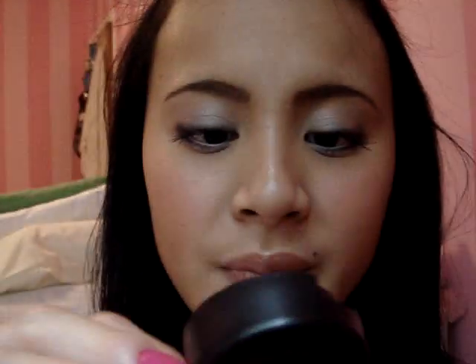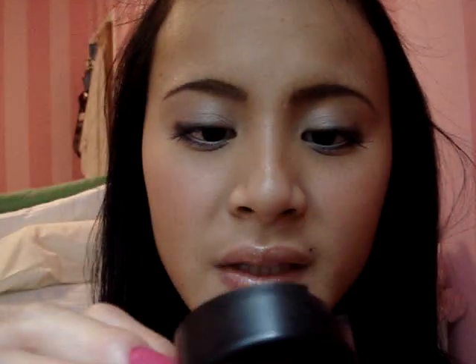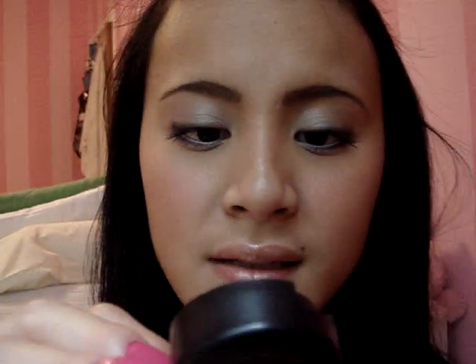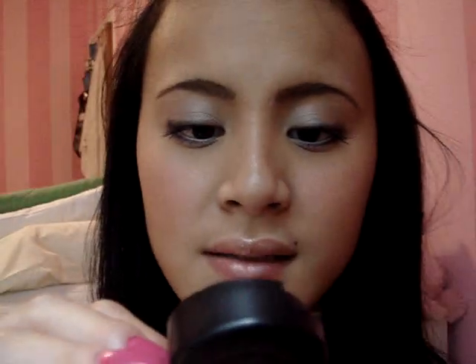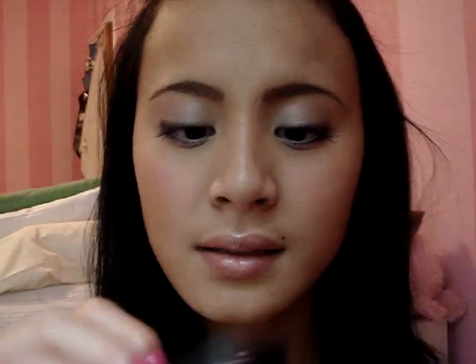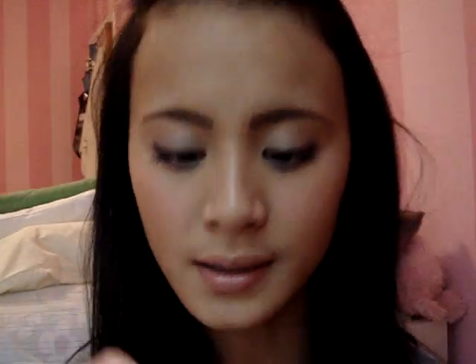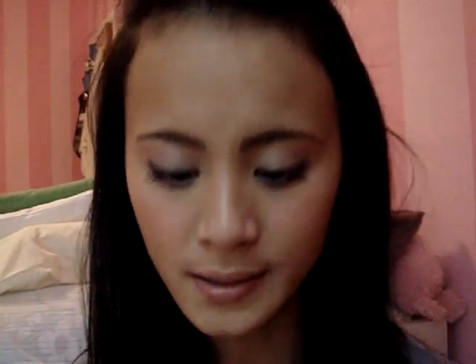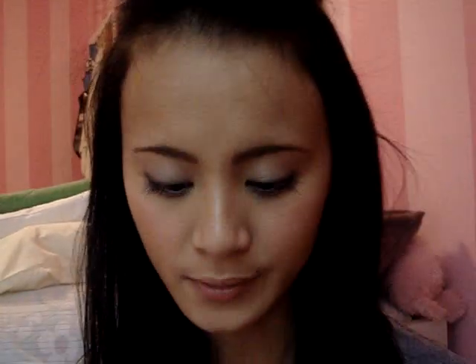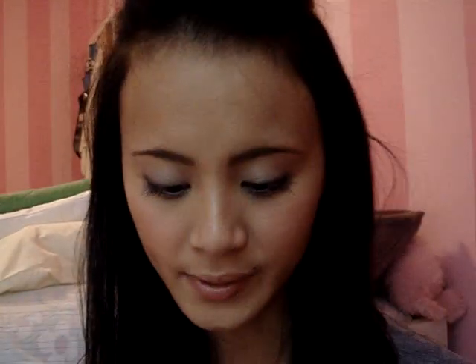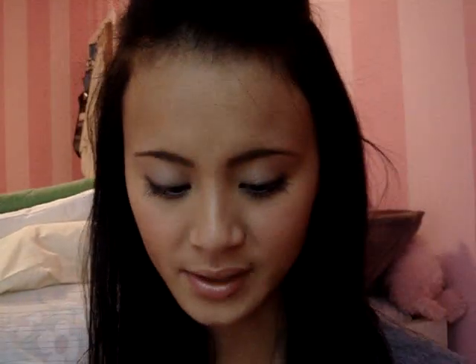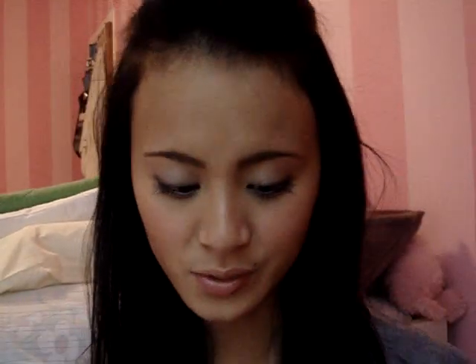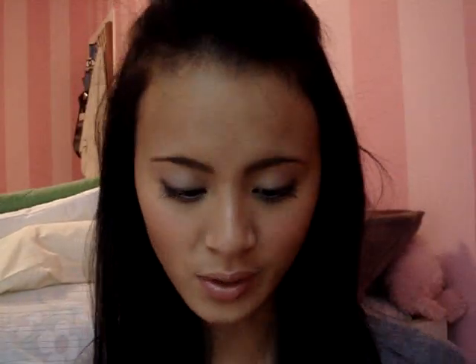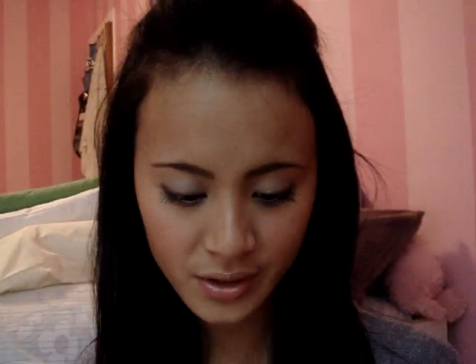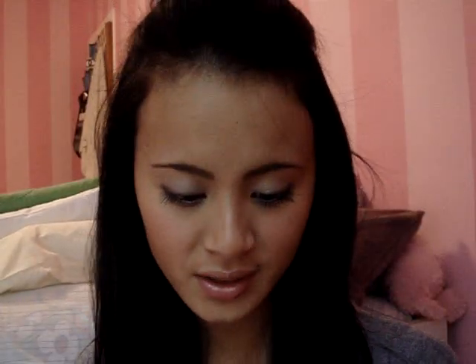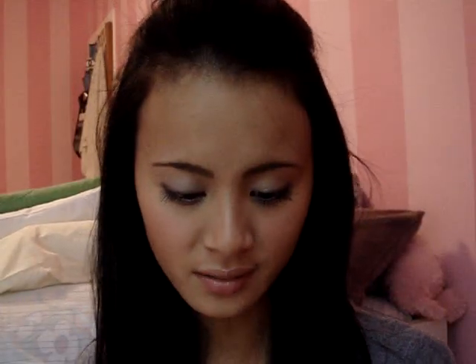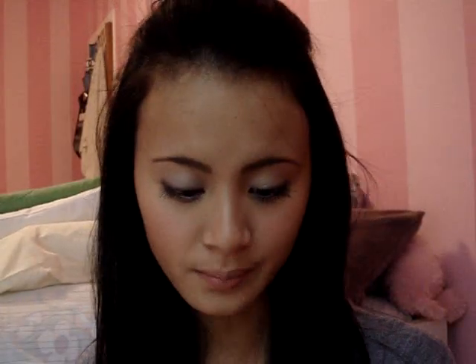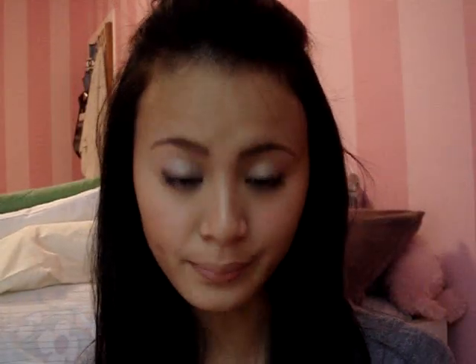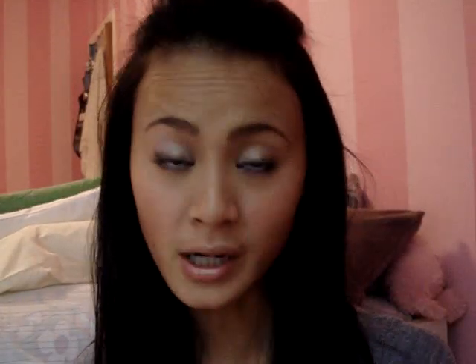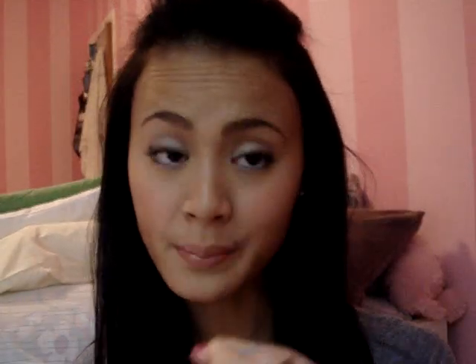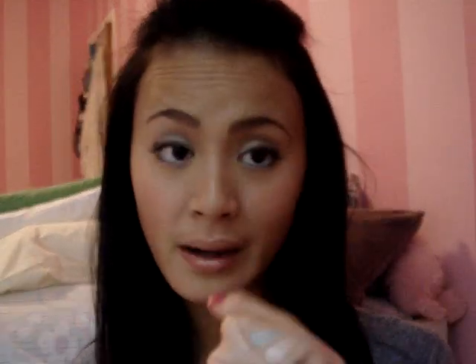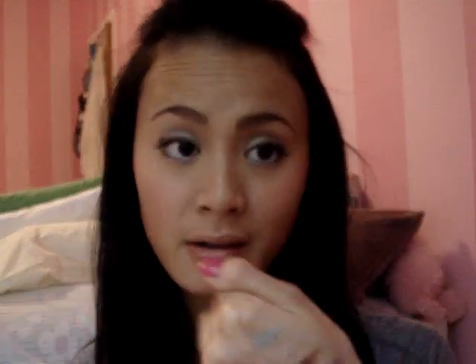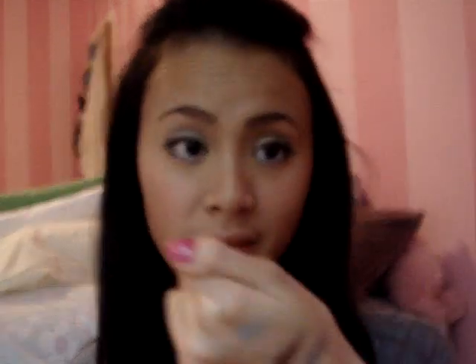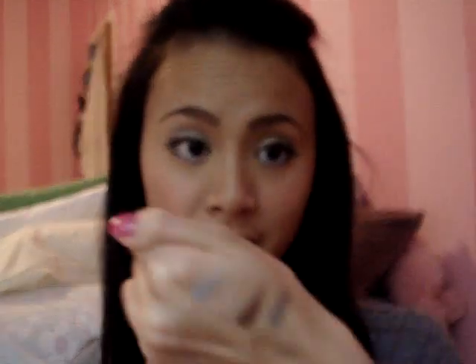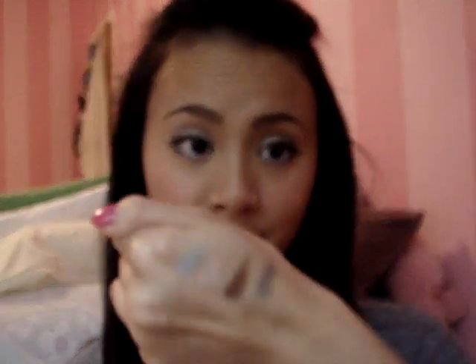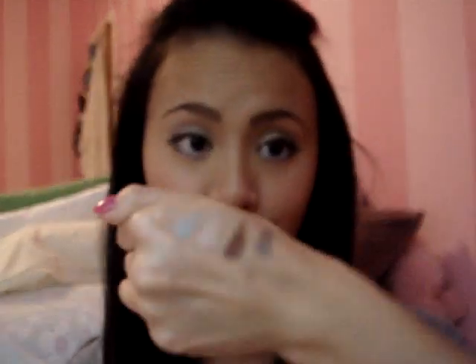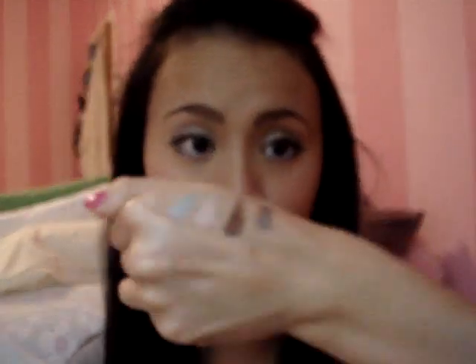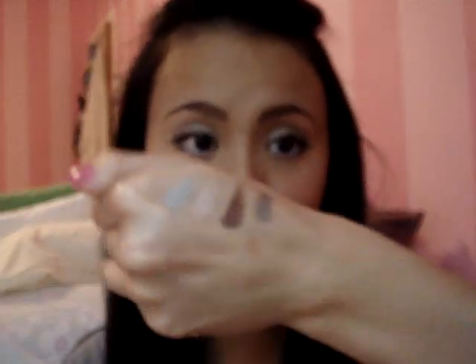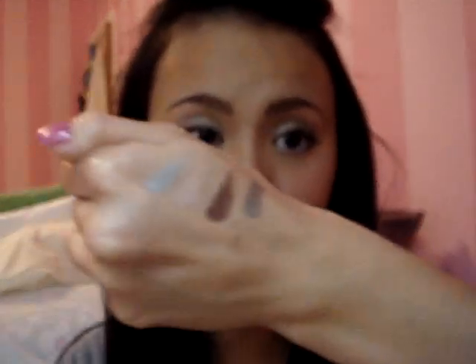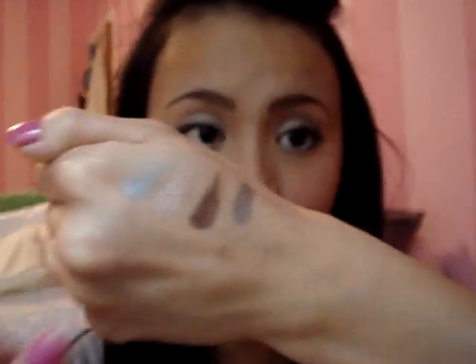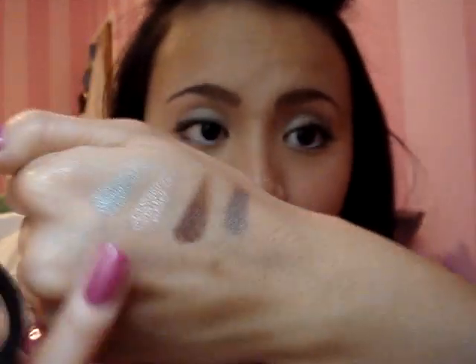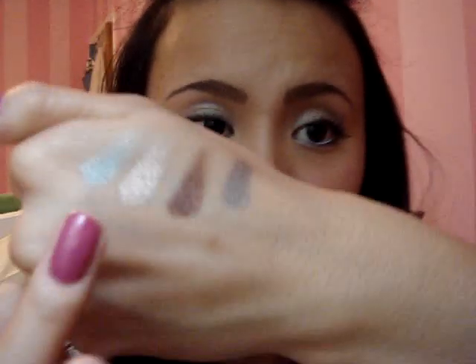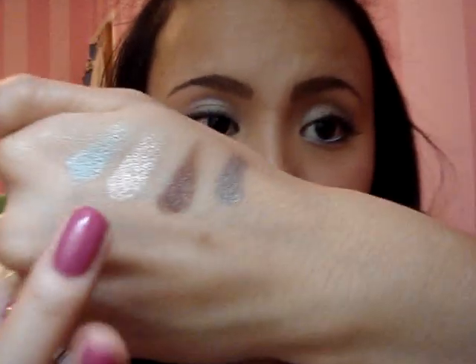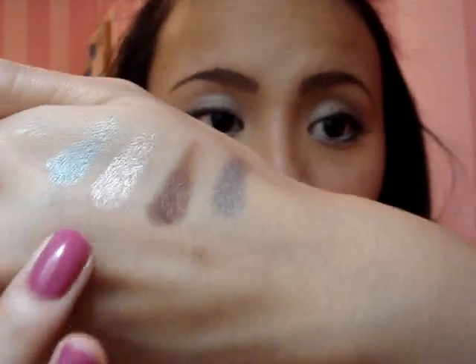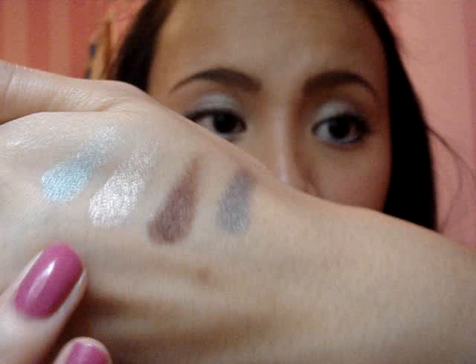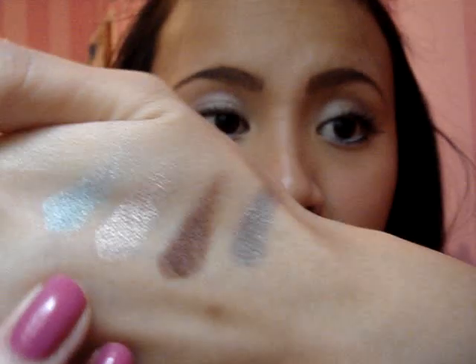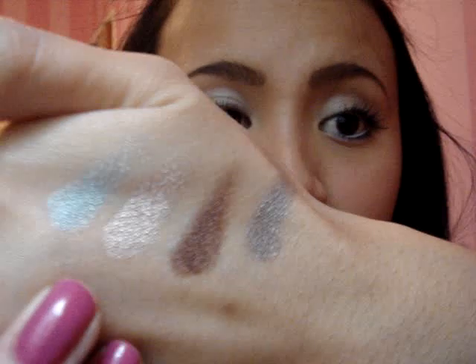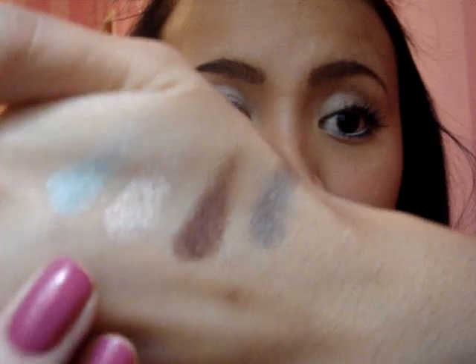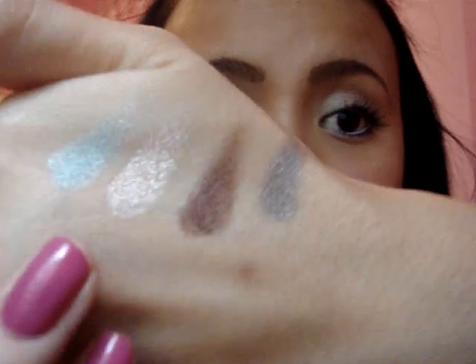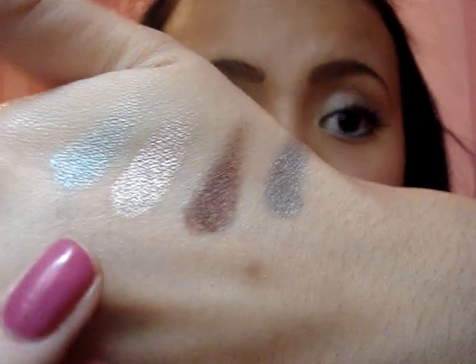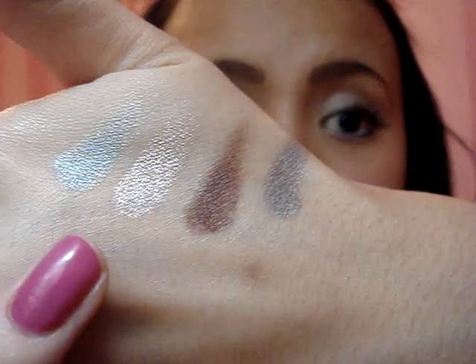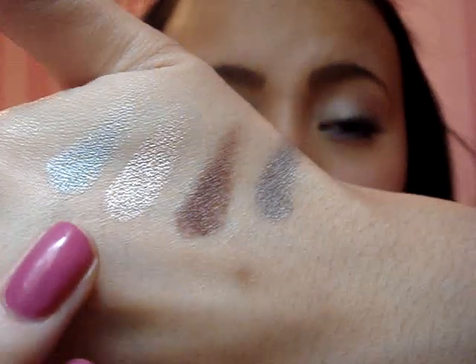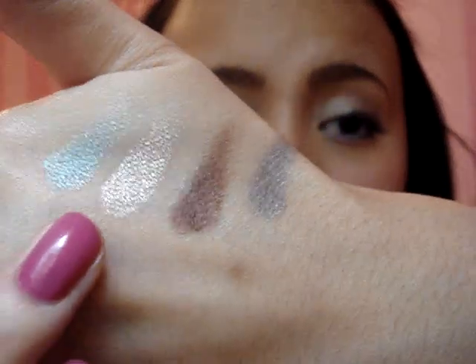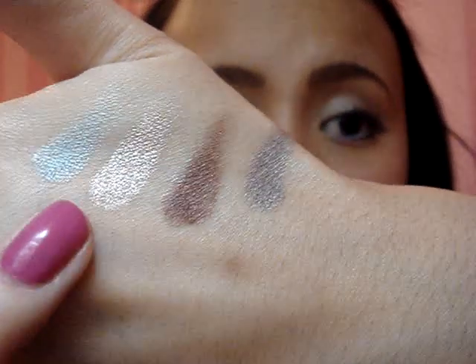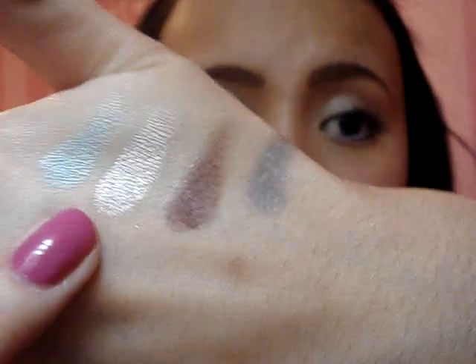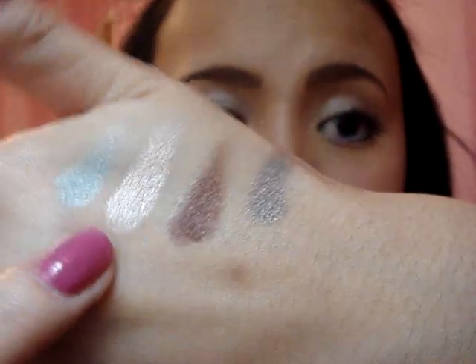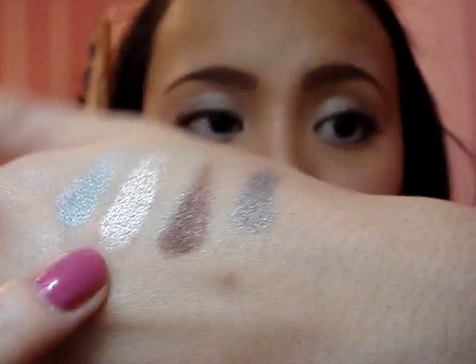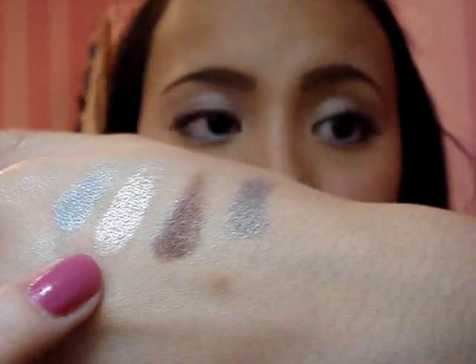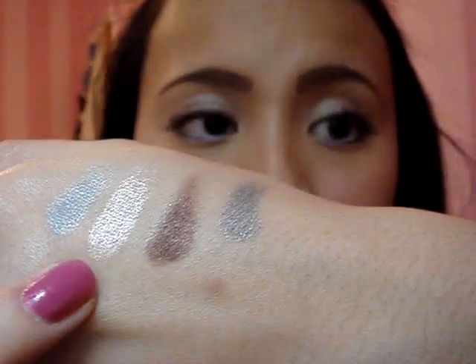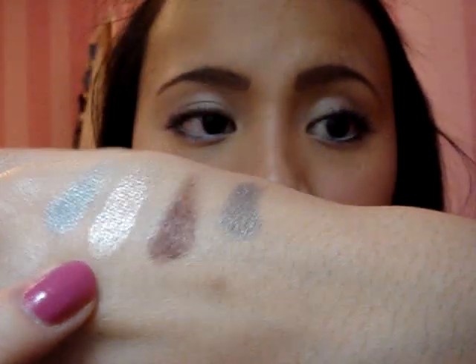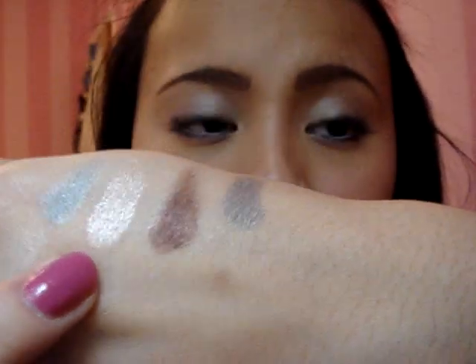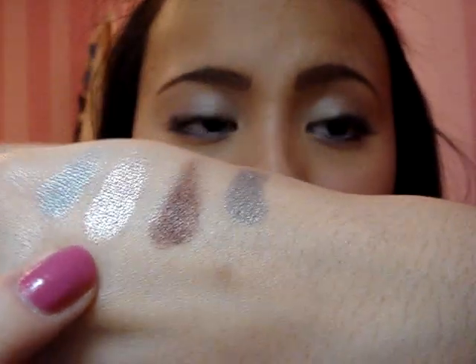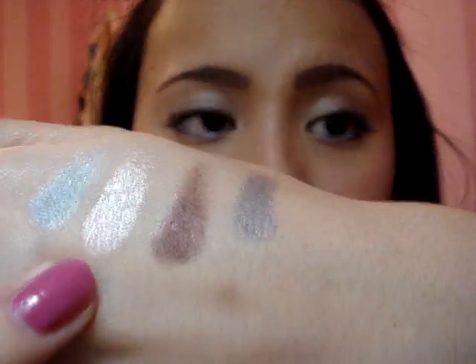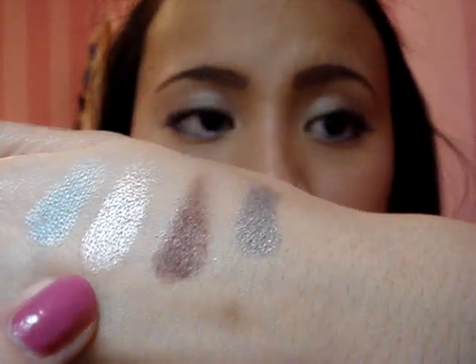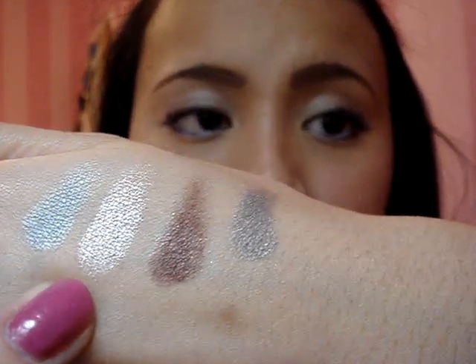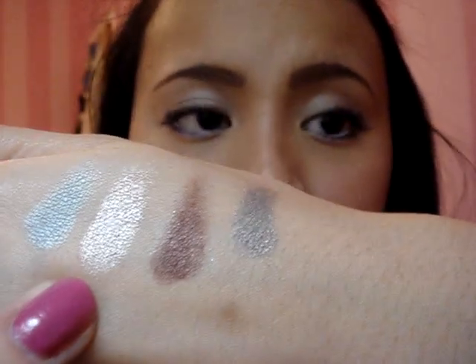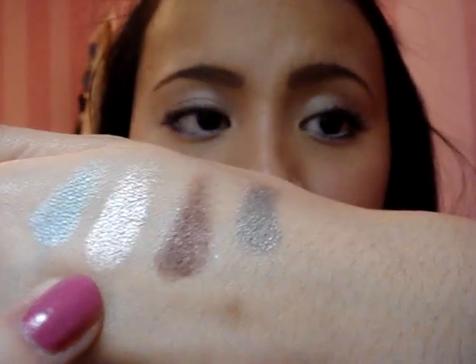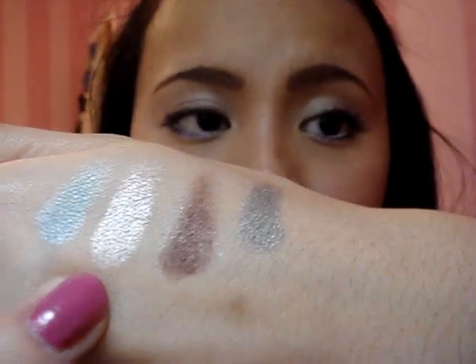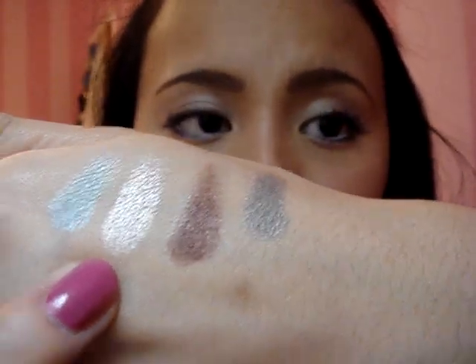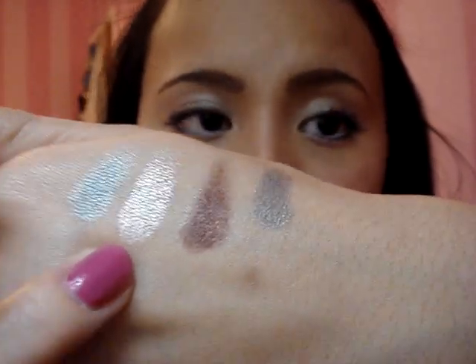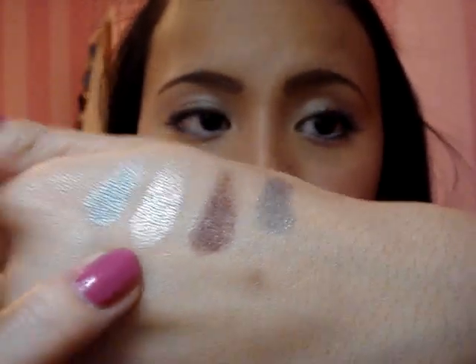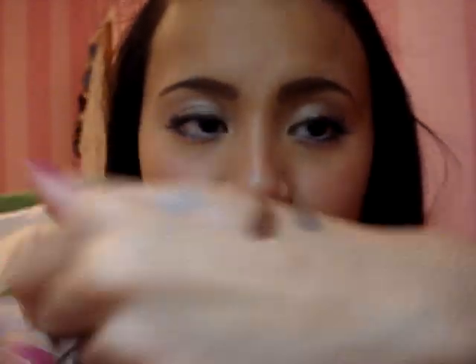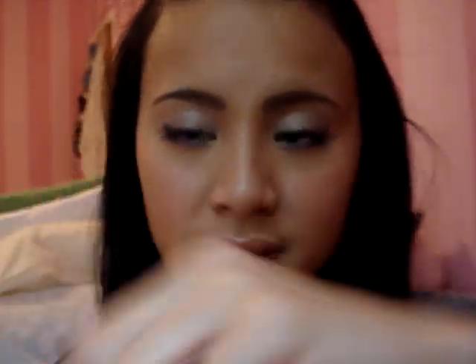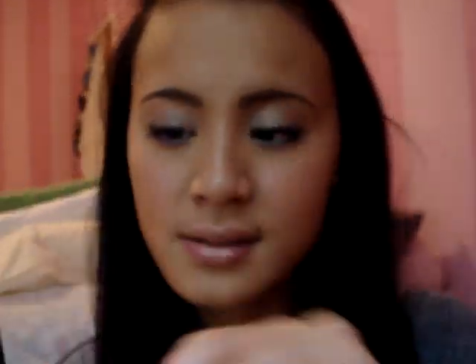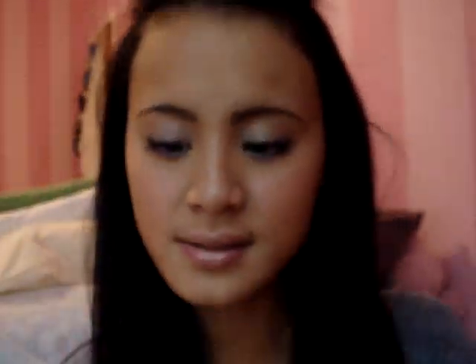When I swatched it, it popped out the most for me. And here it is — Grand Entrance.